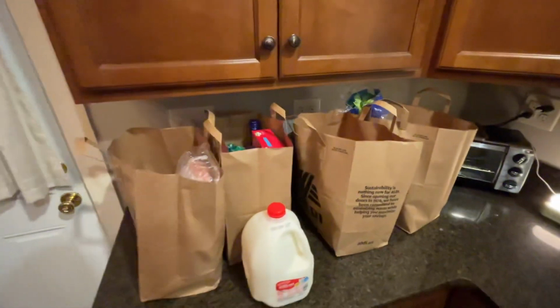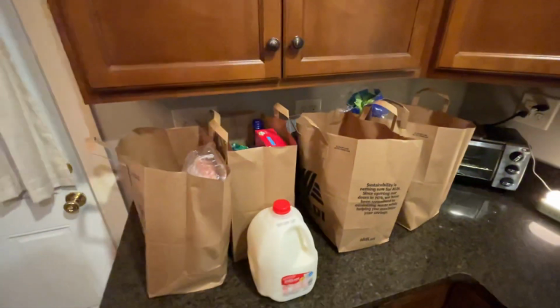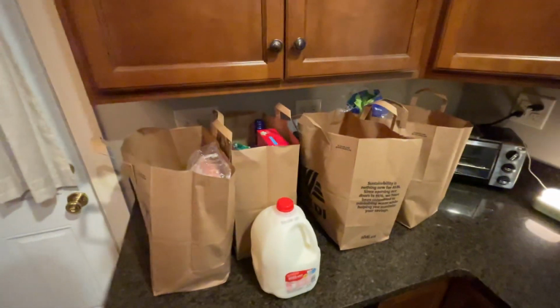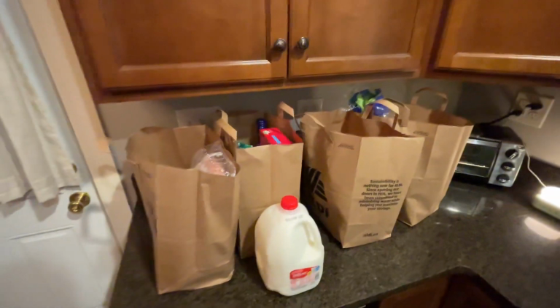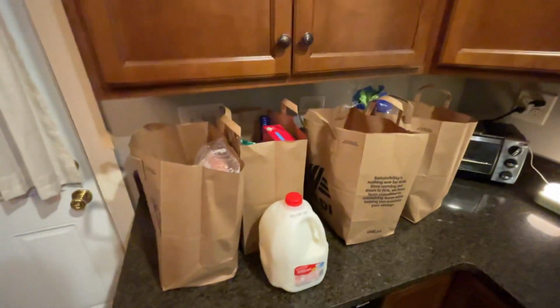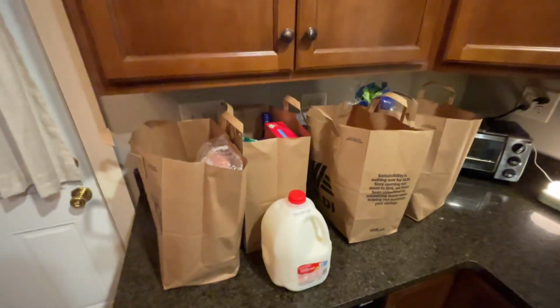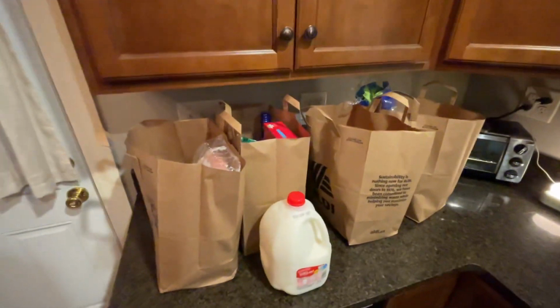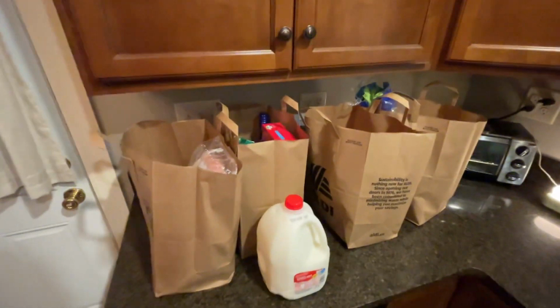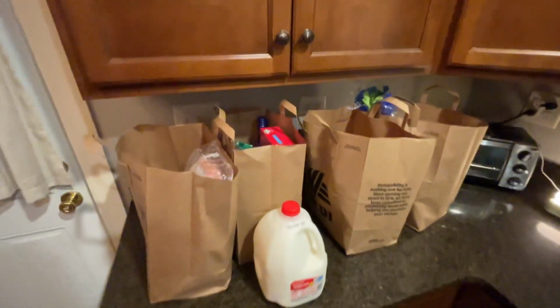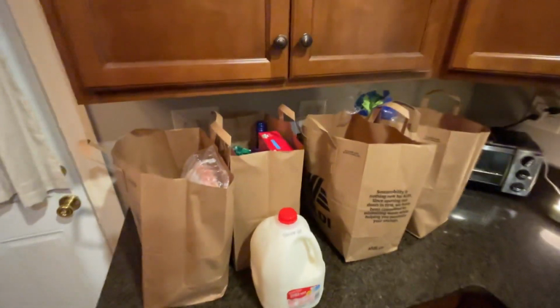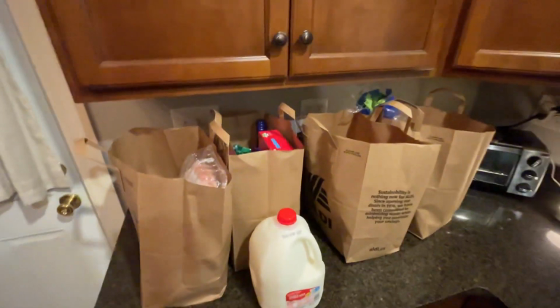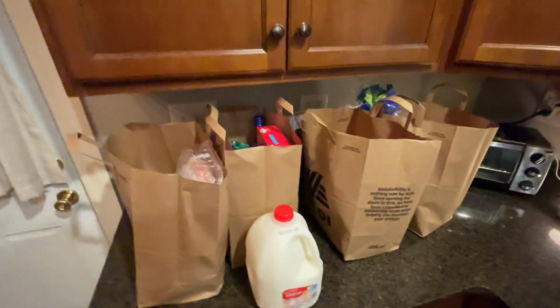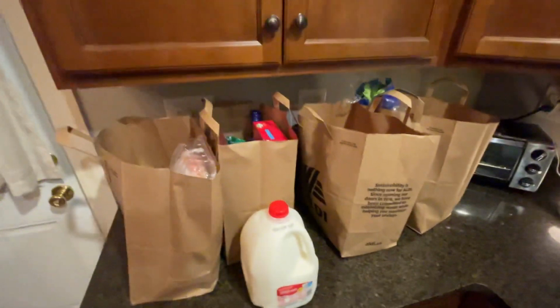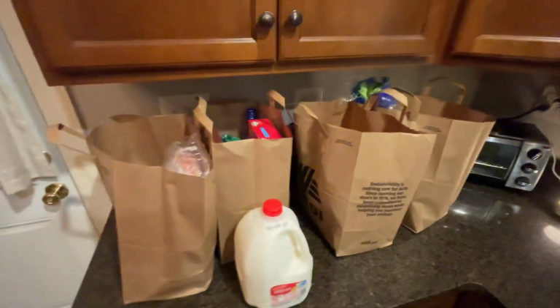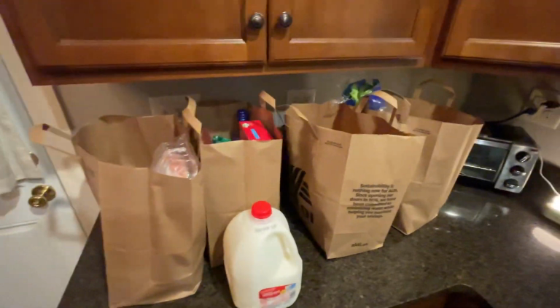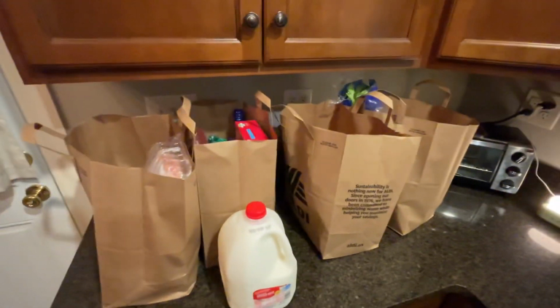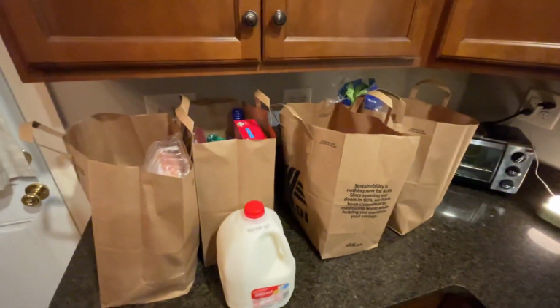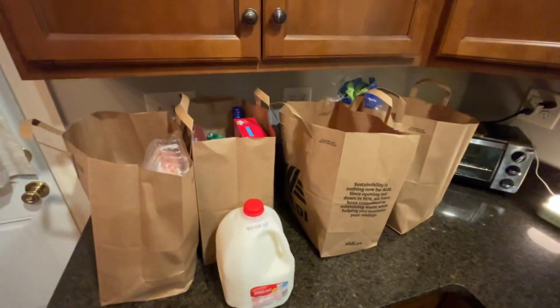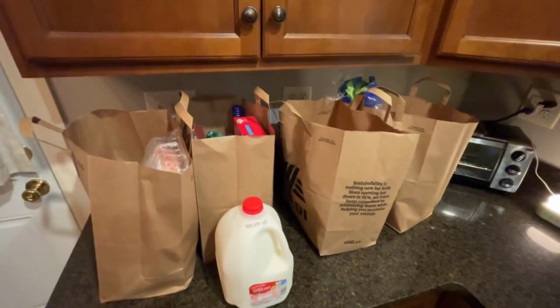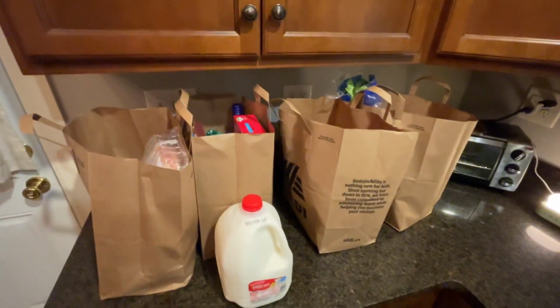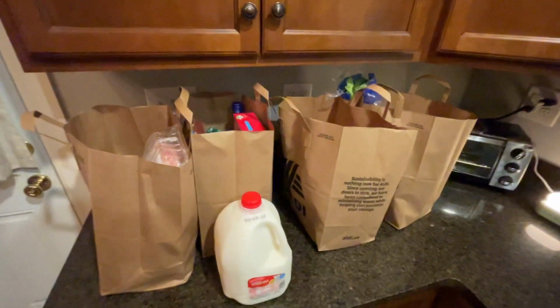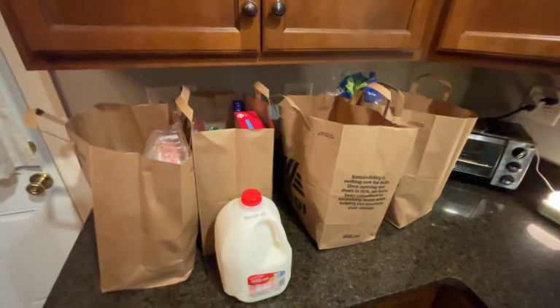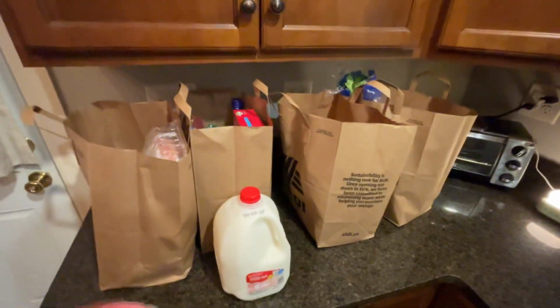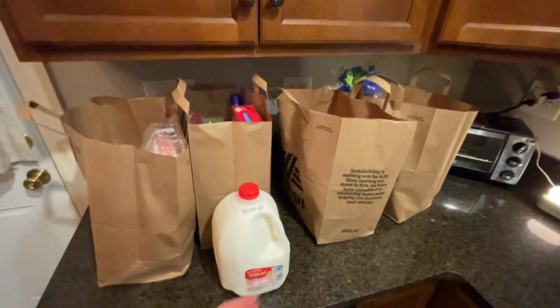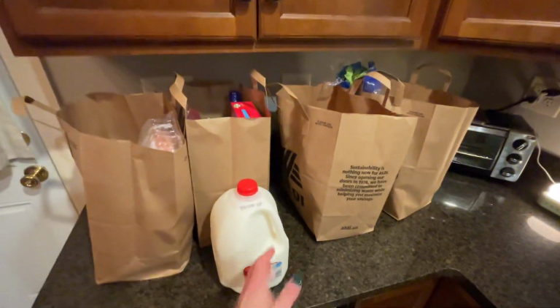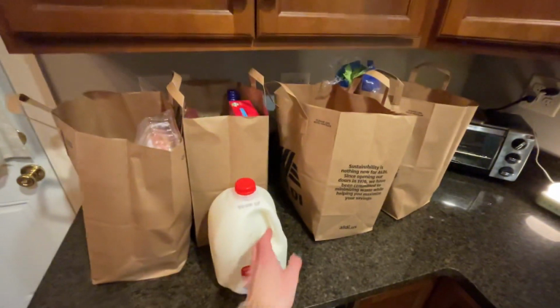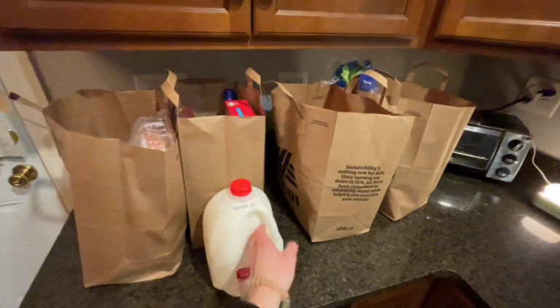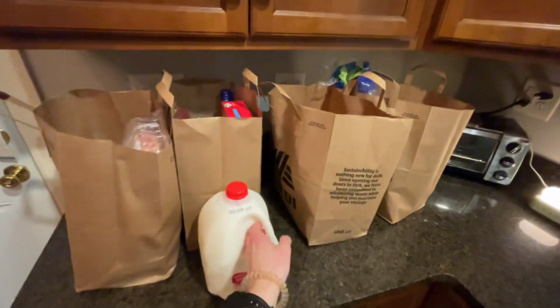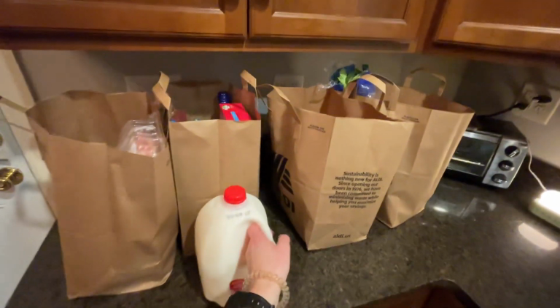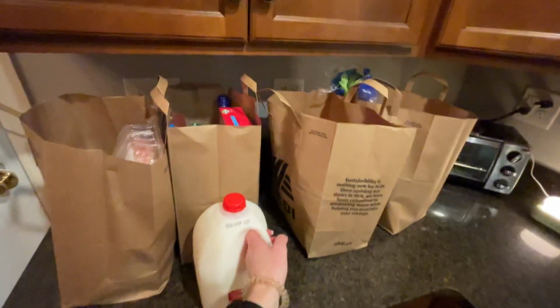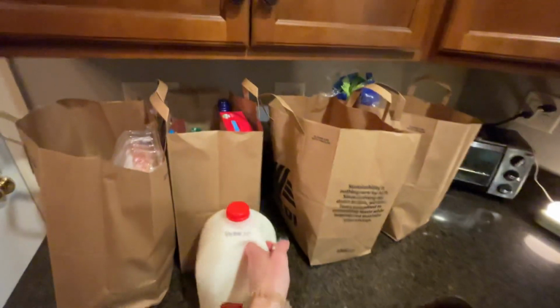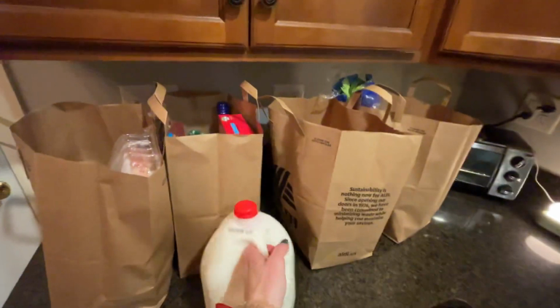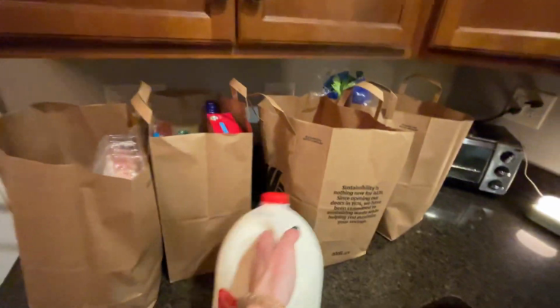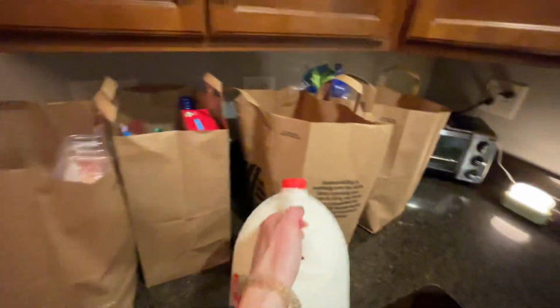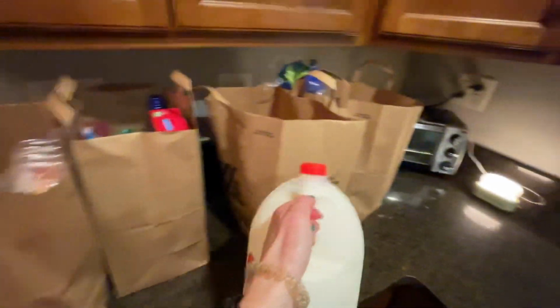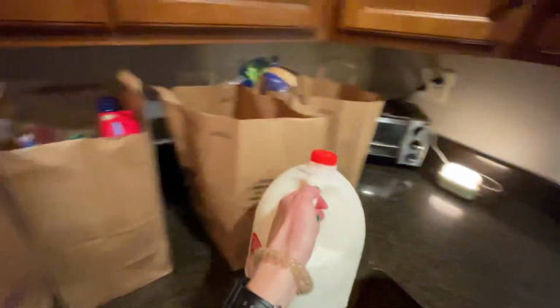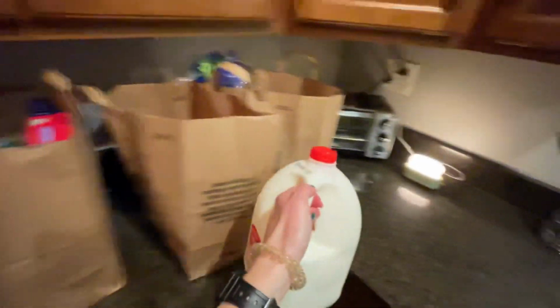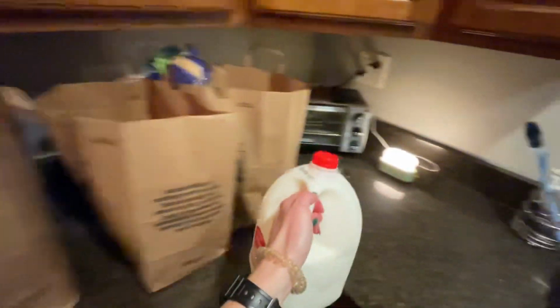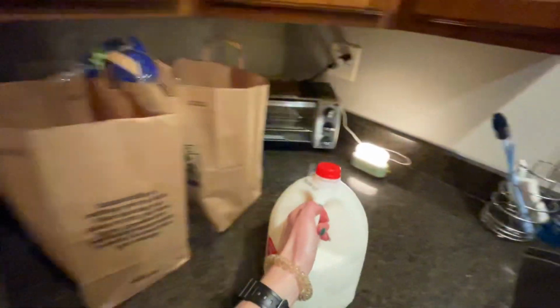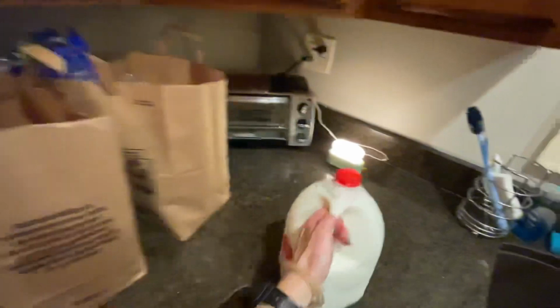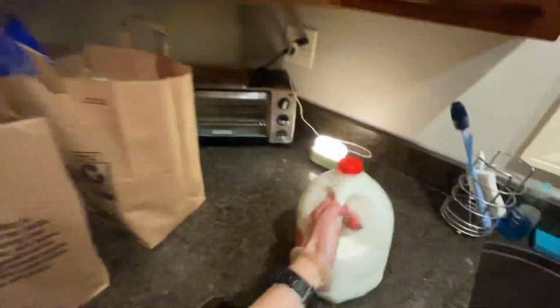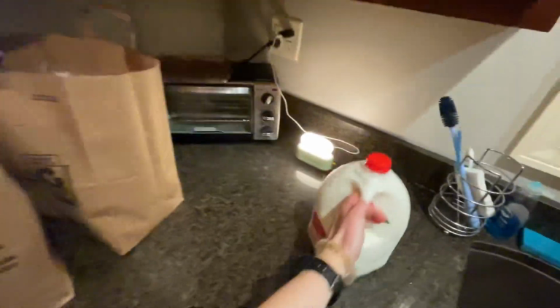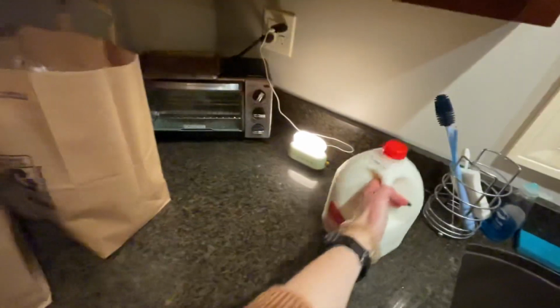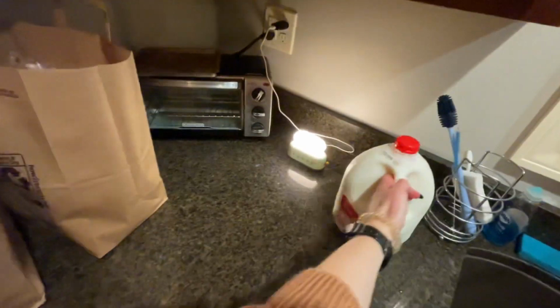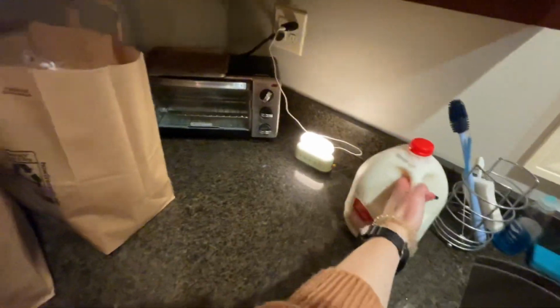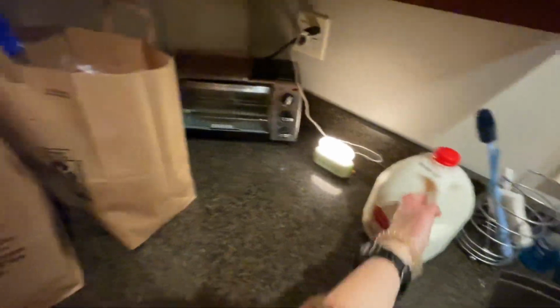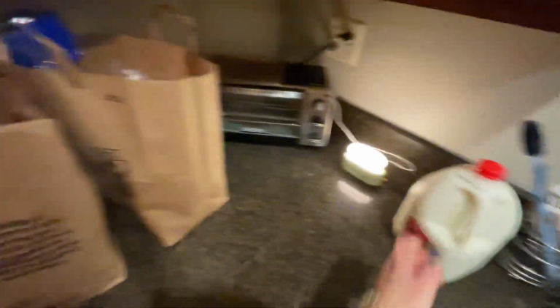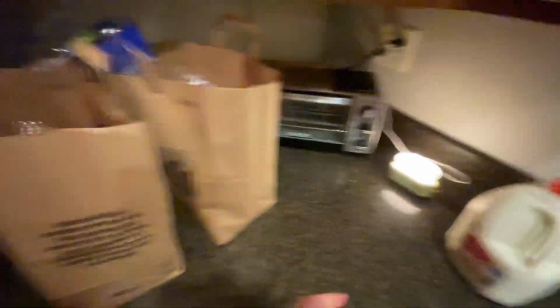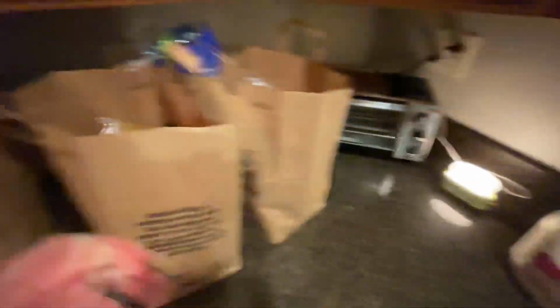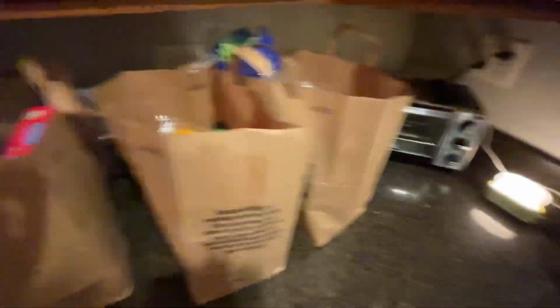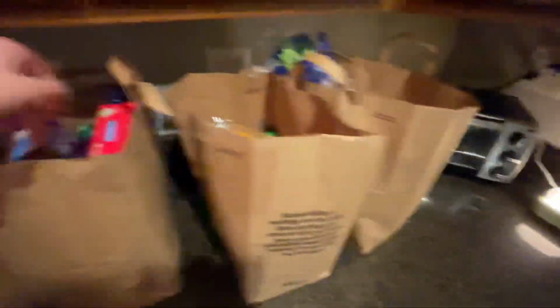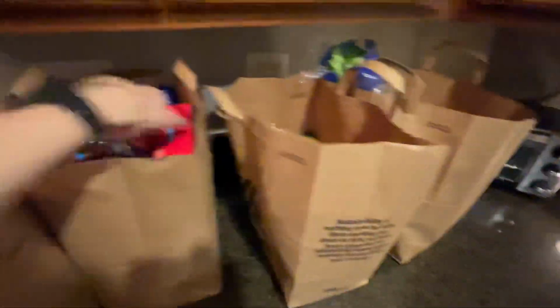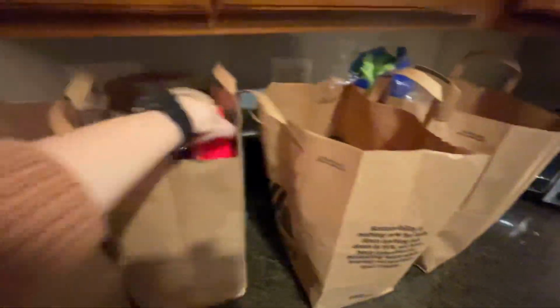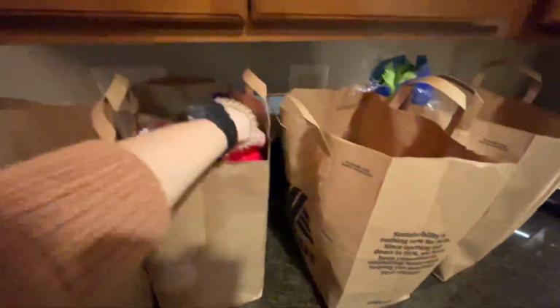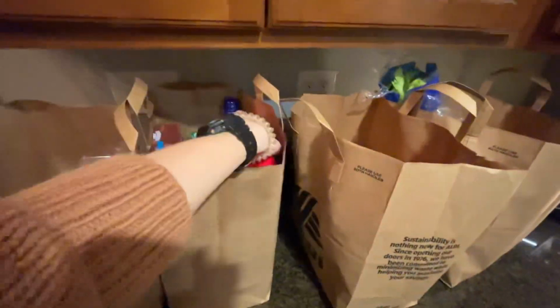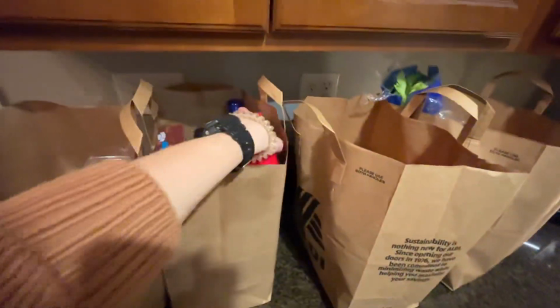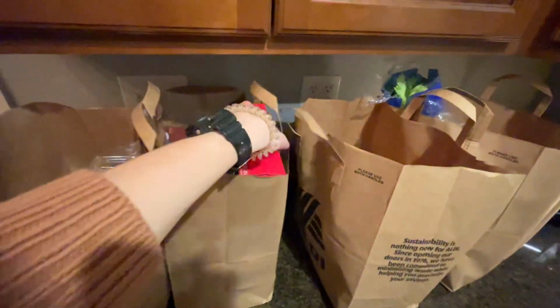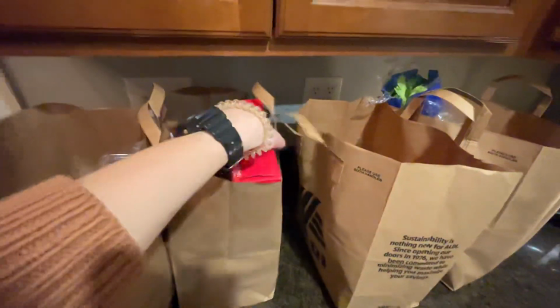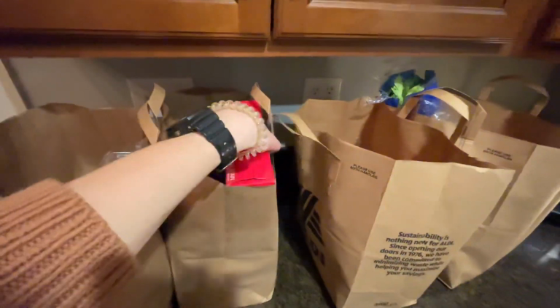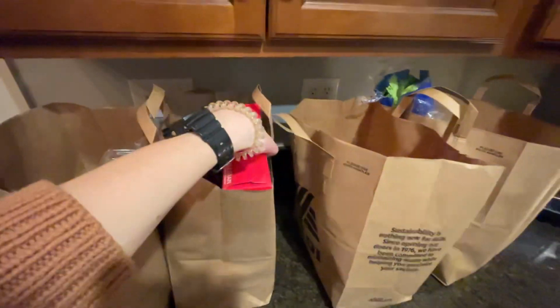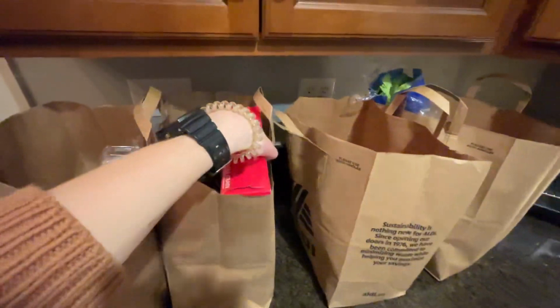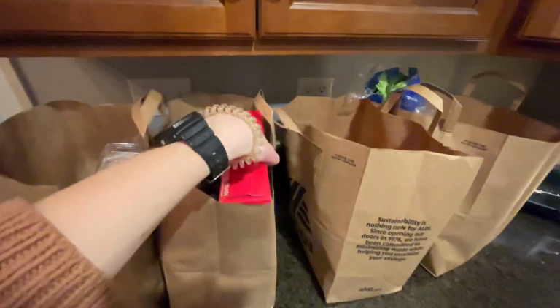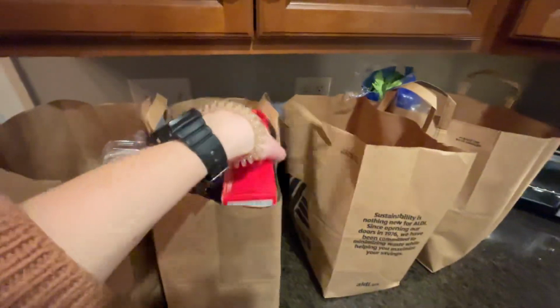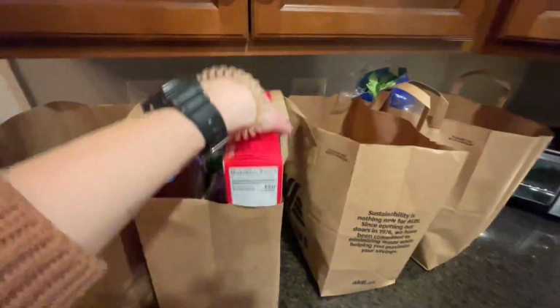Let's do a quick grocery haul. It has been a minute. So milk and some cereal.